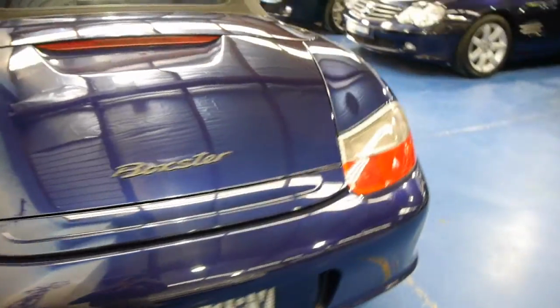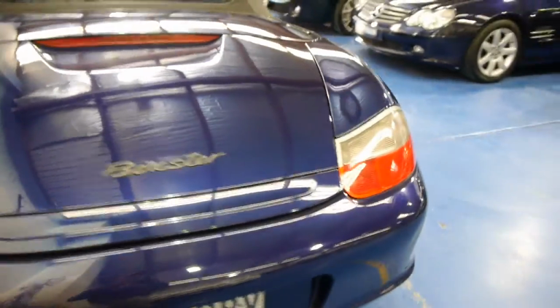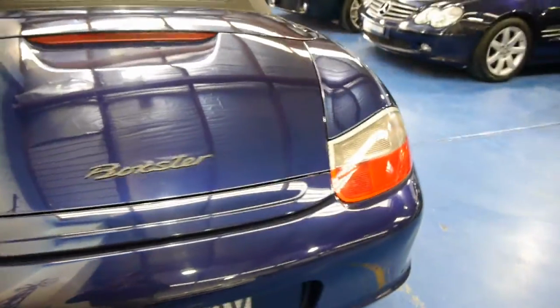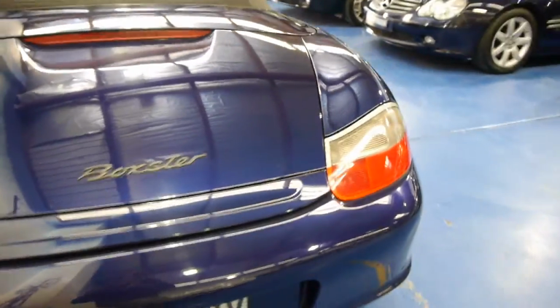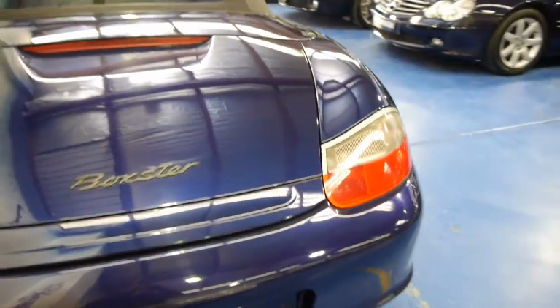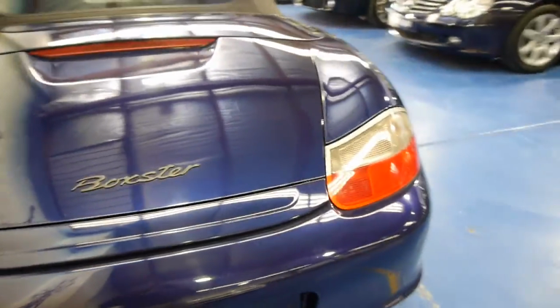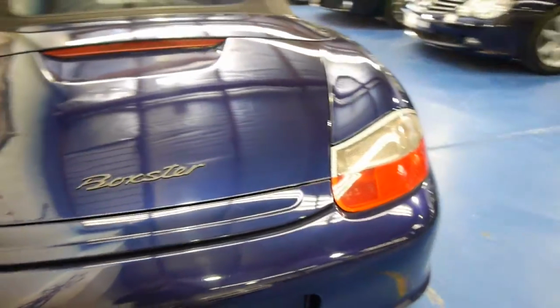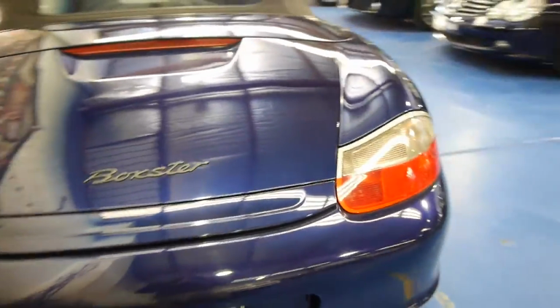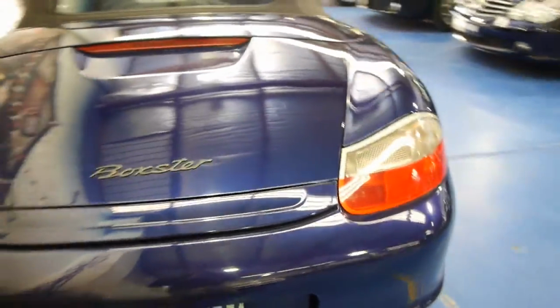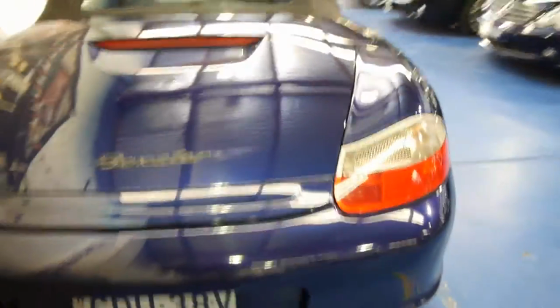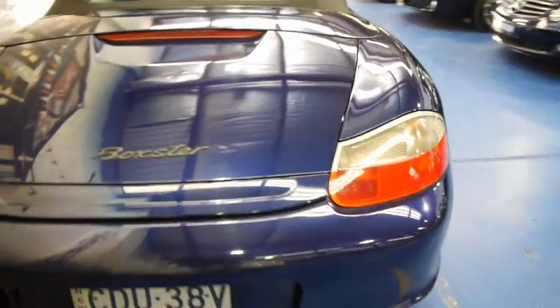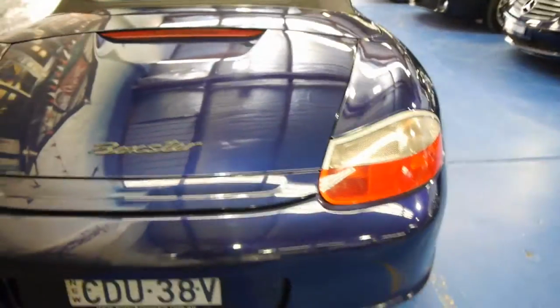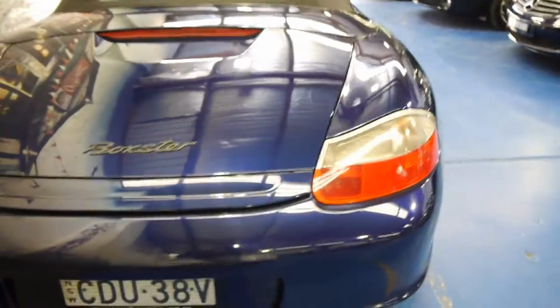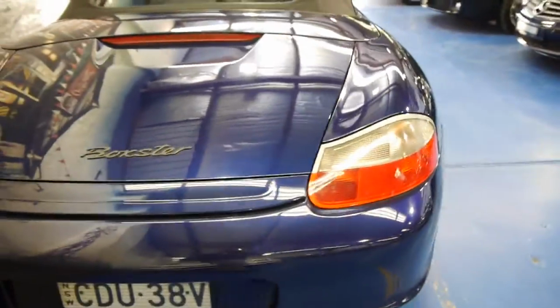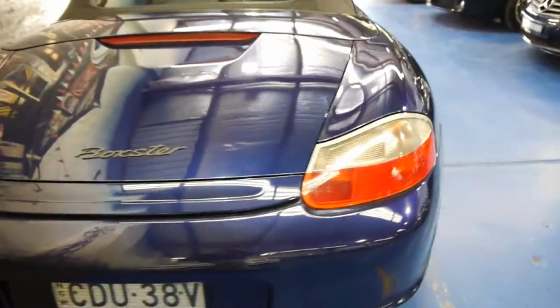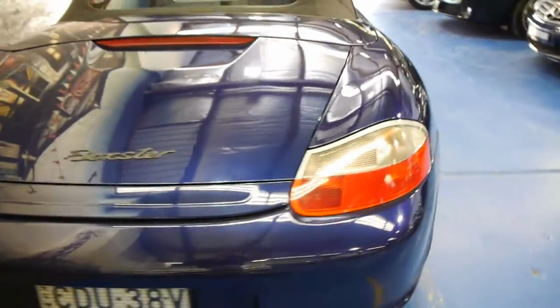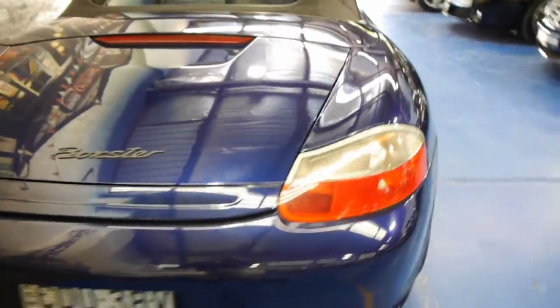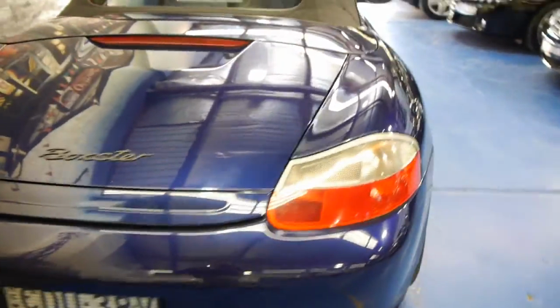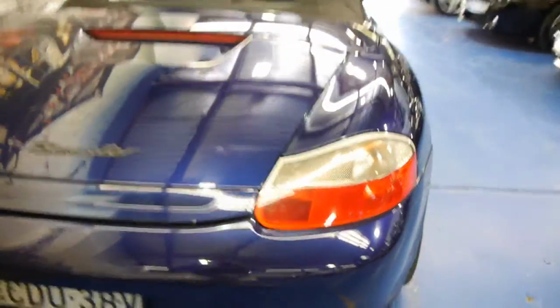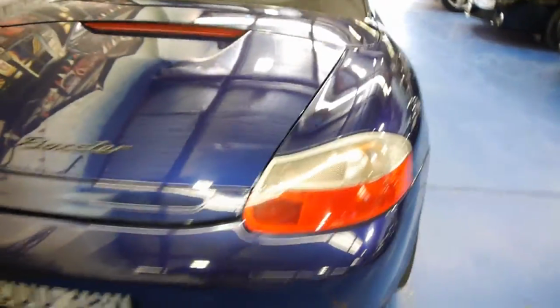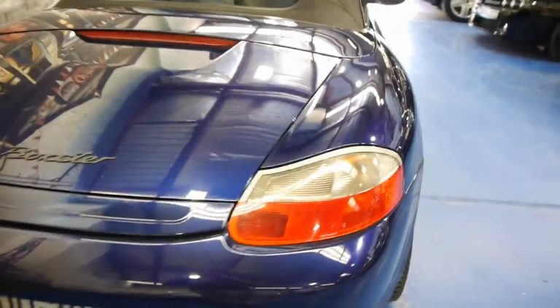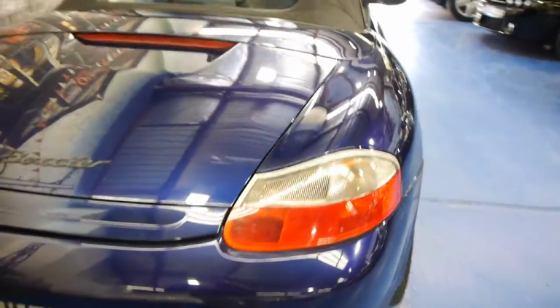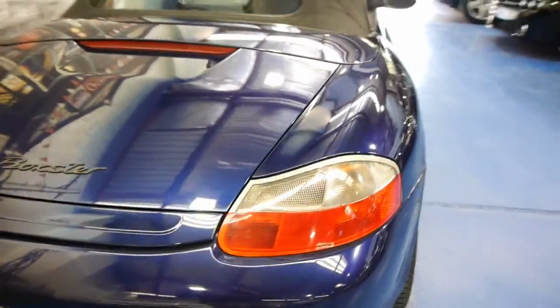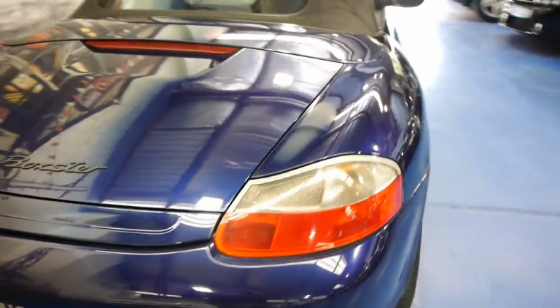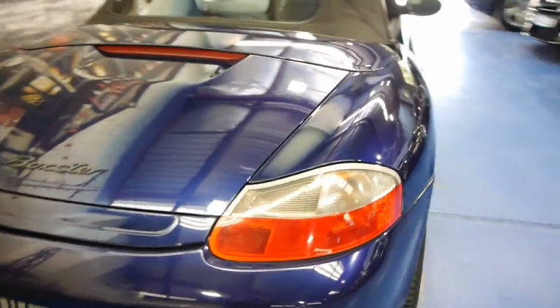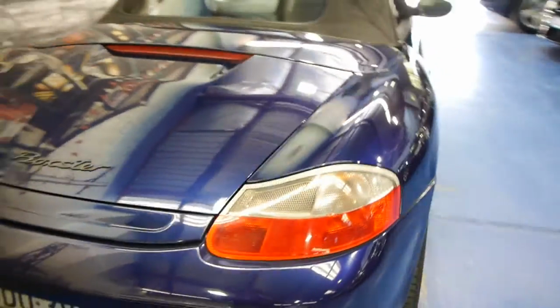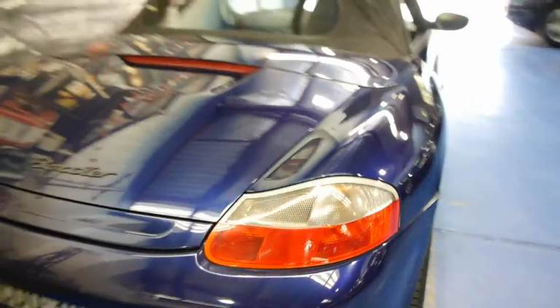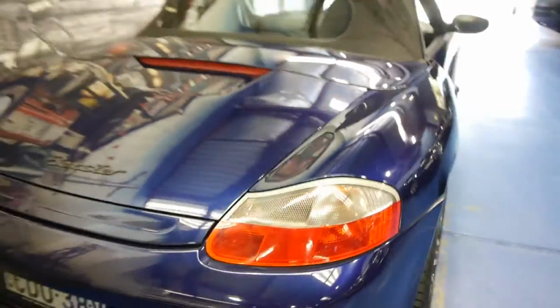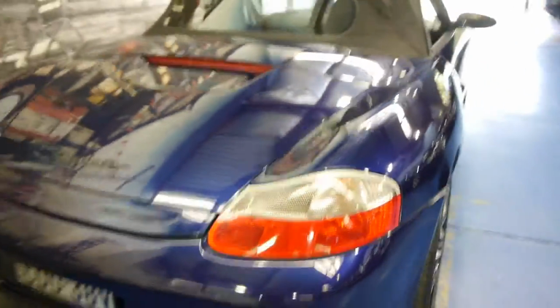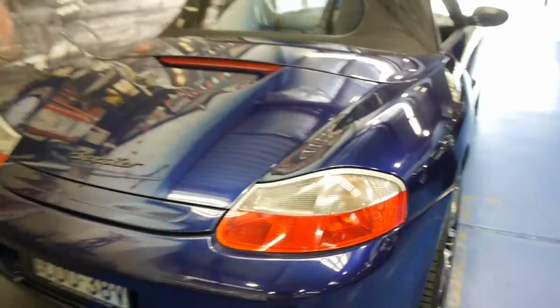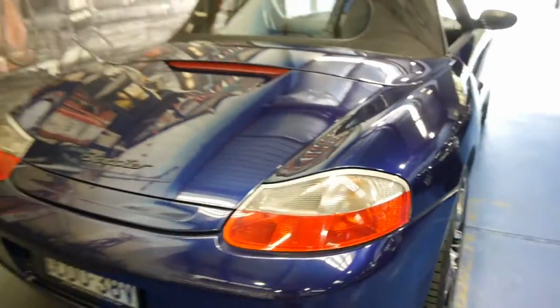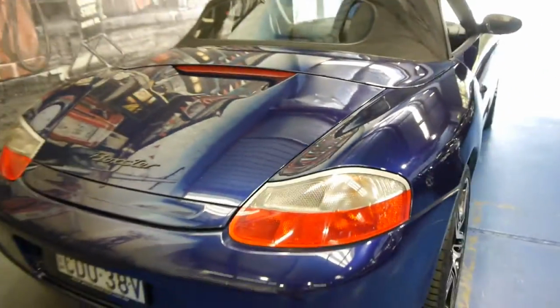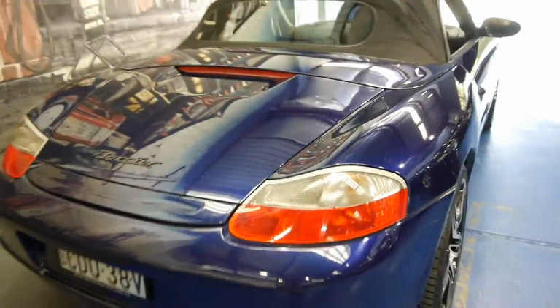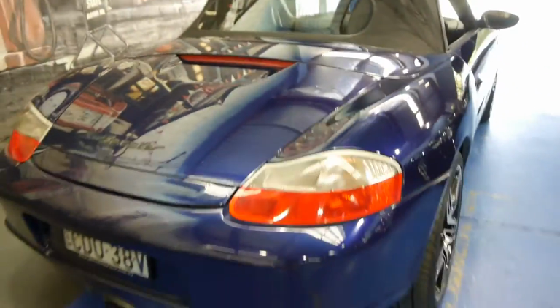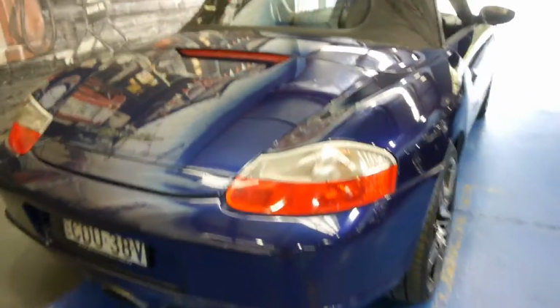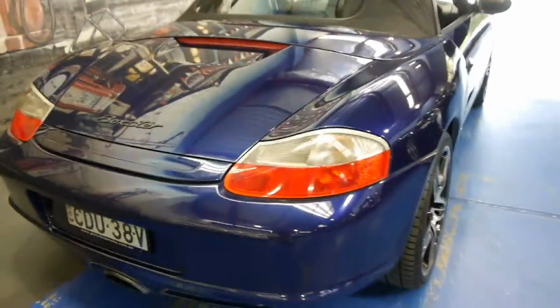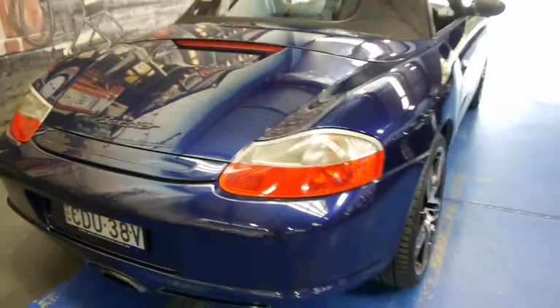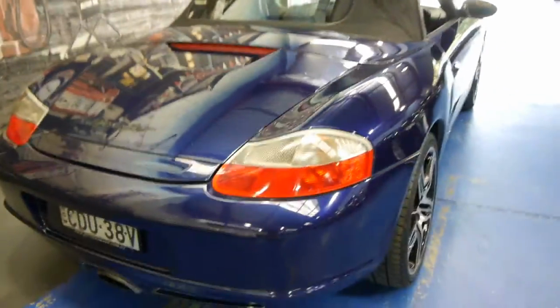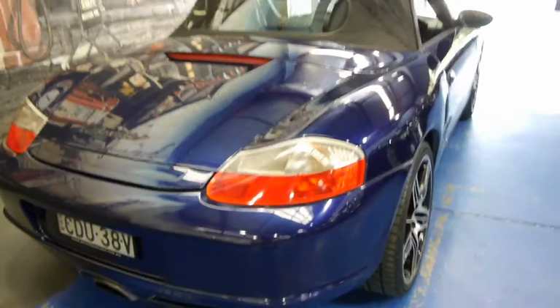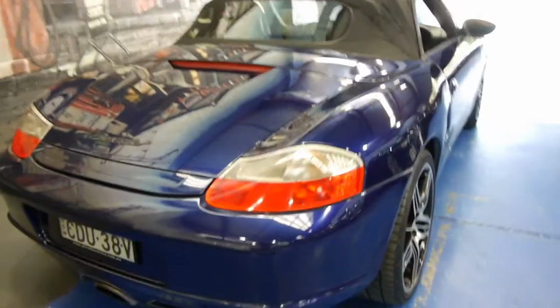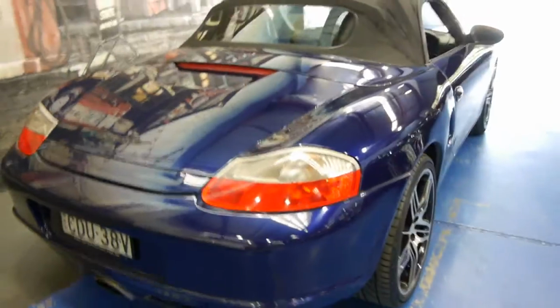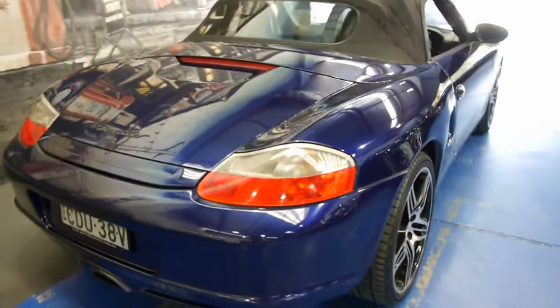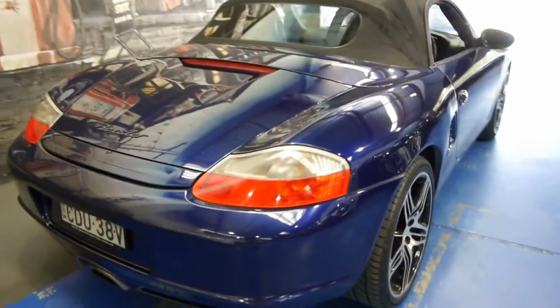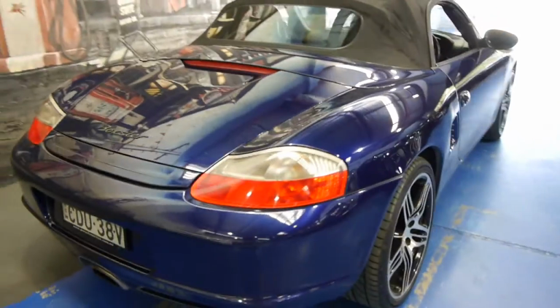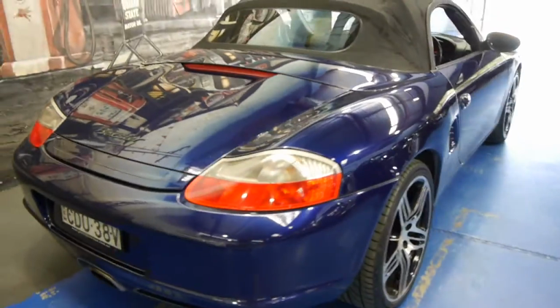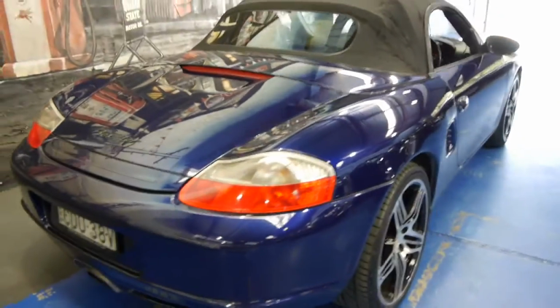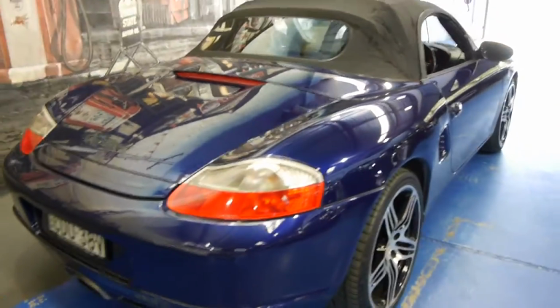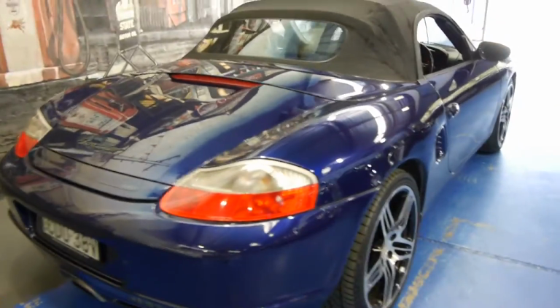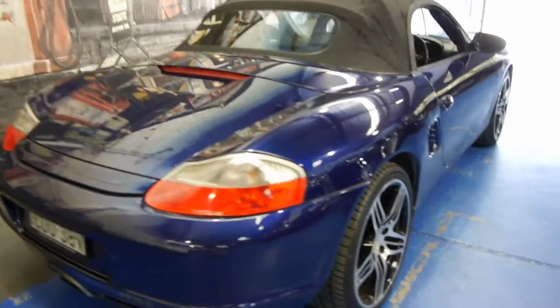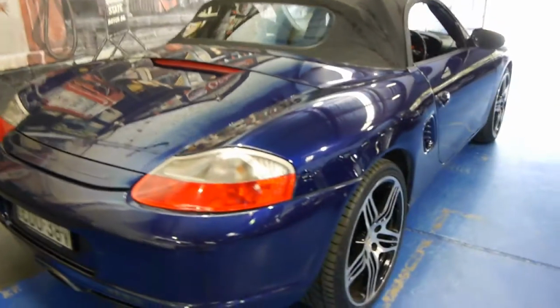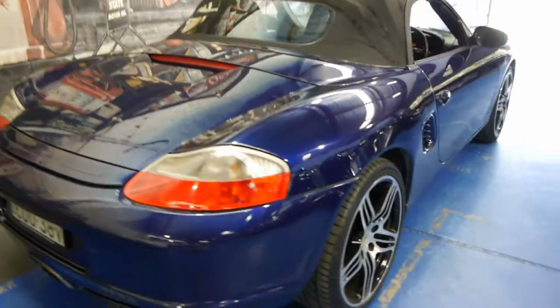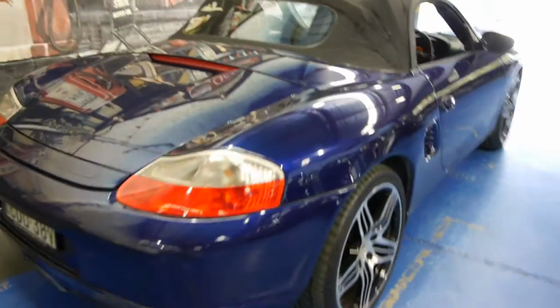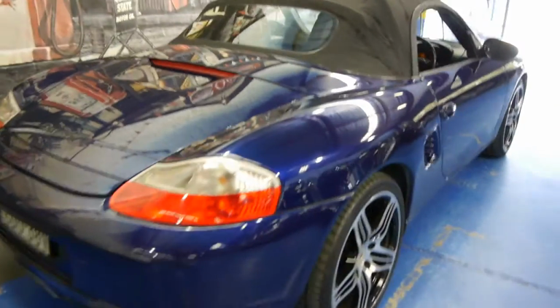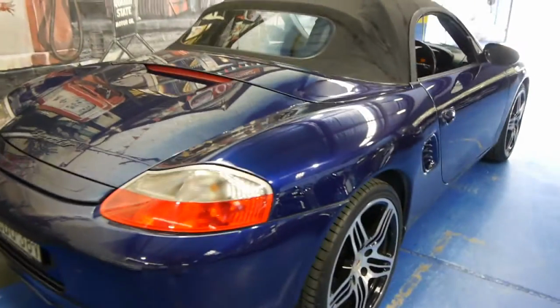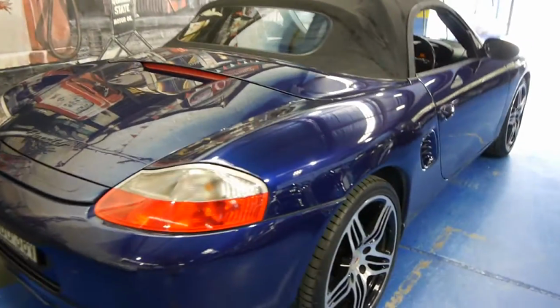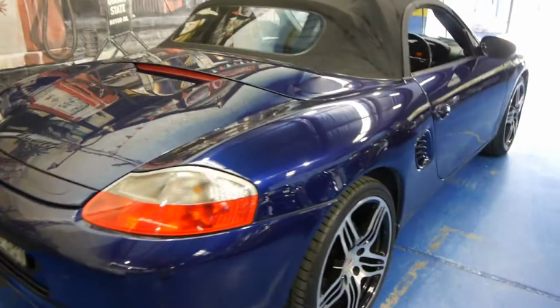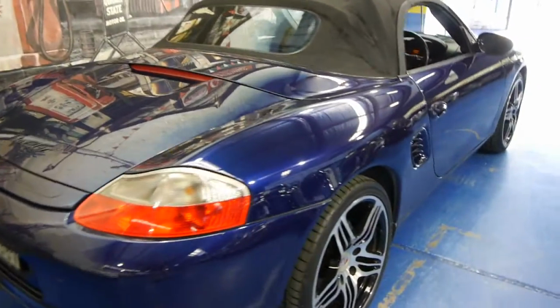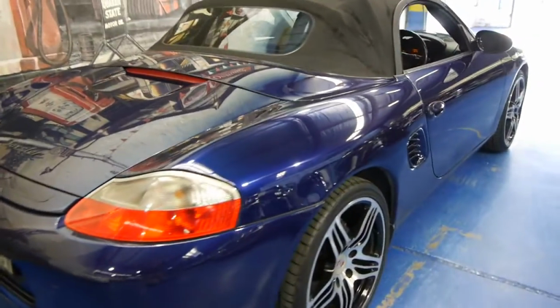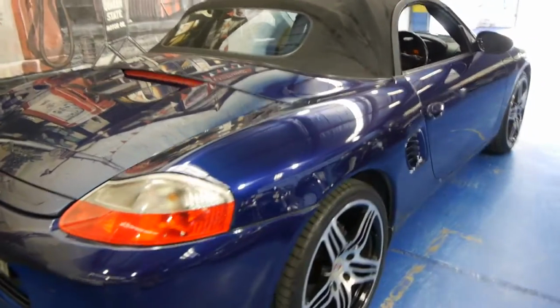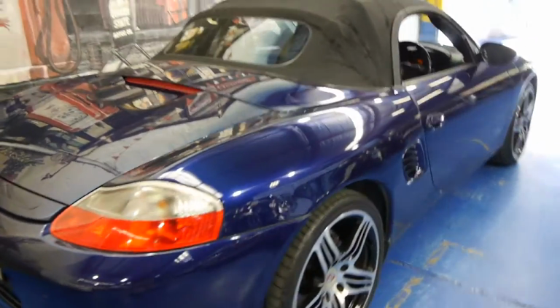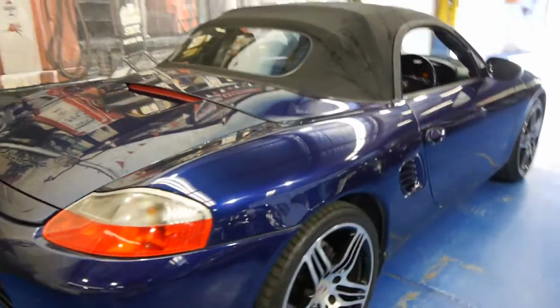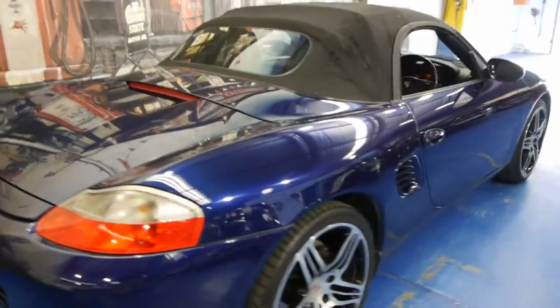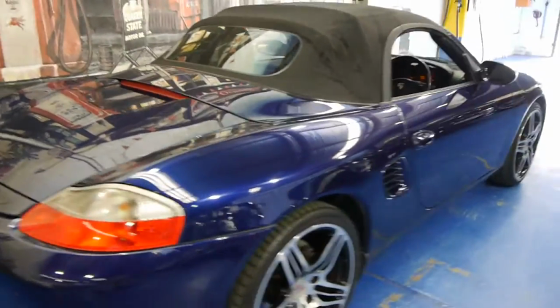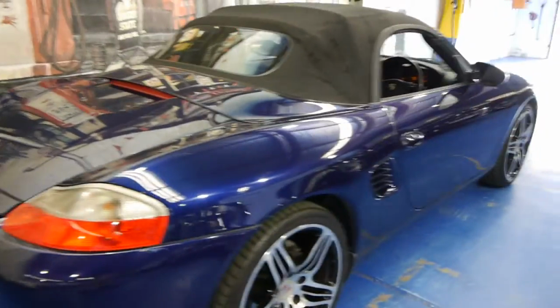And look, I think value for money wise, just under $25,000 is extremely good value for this Boxster.